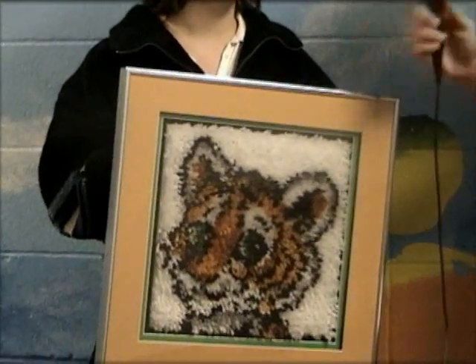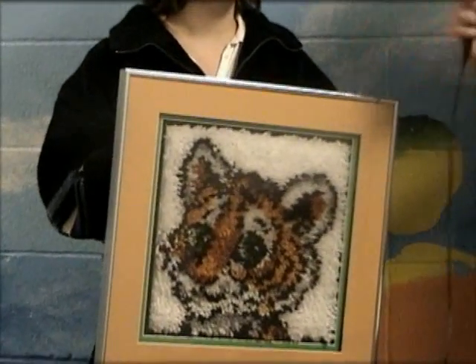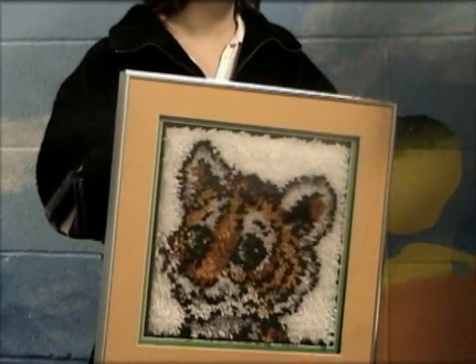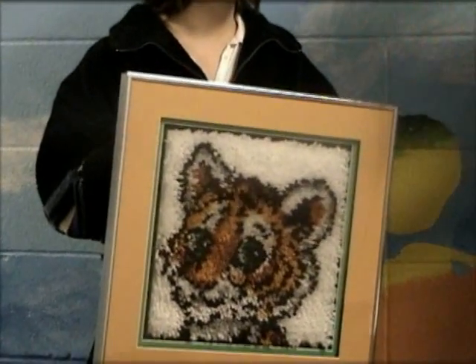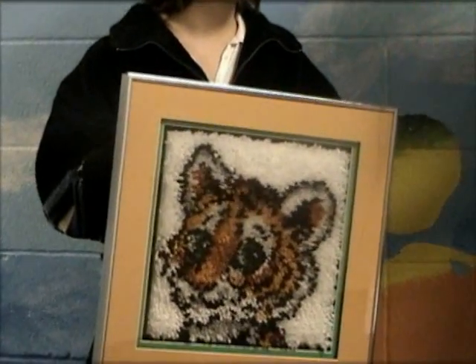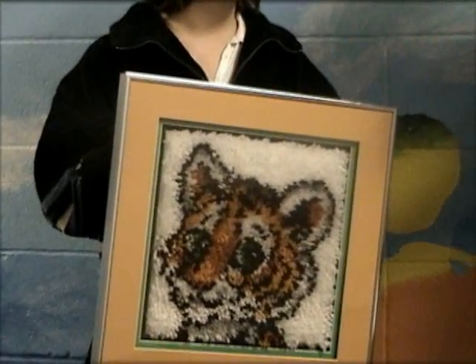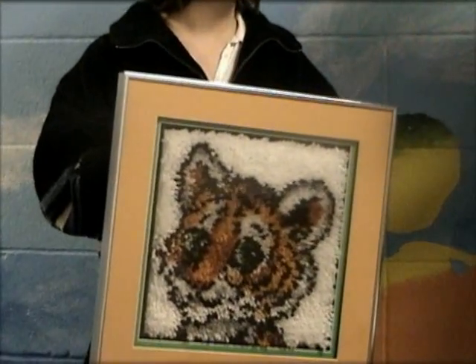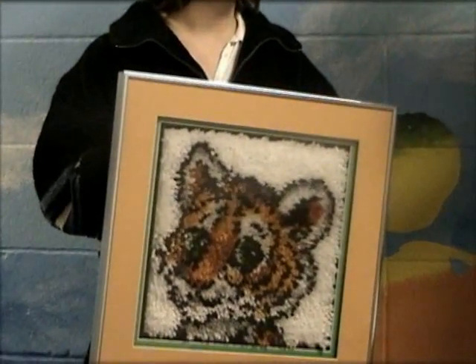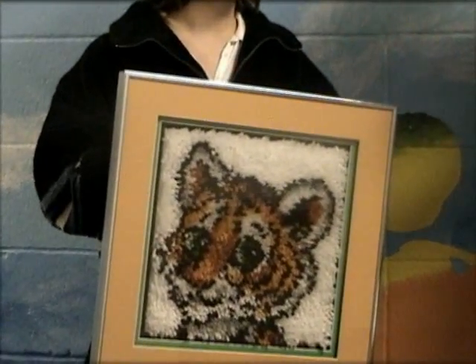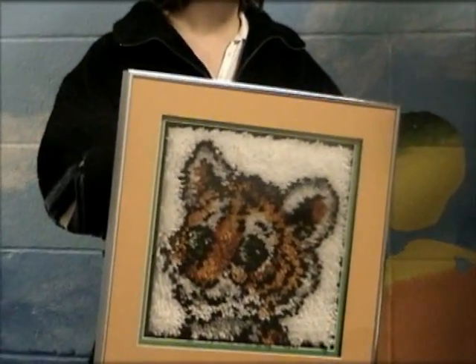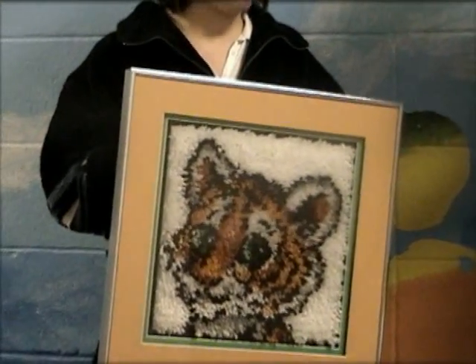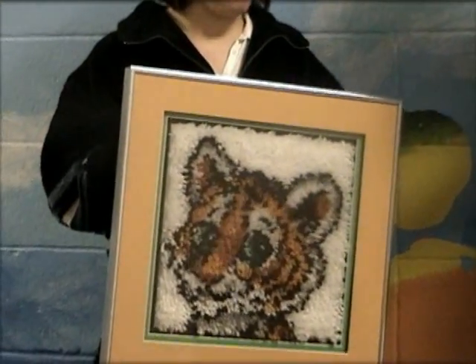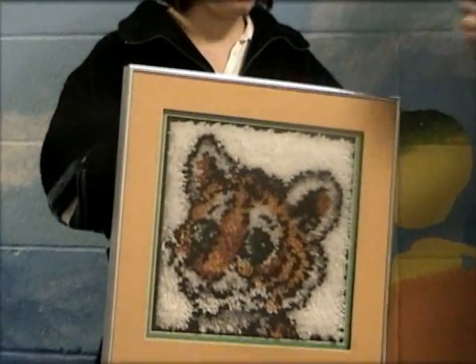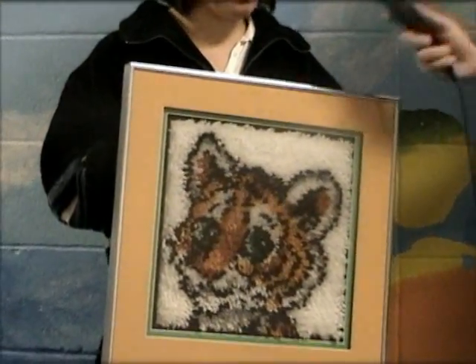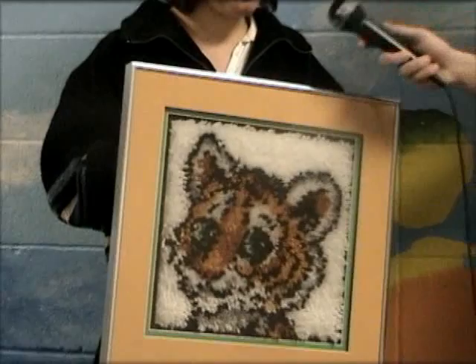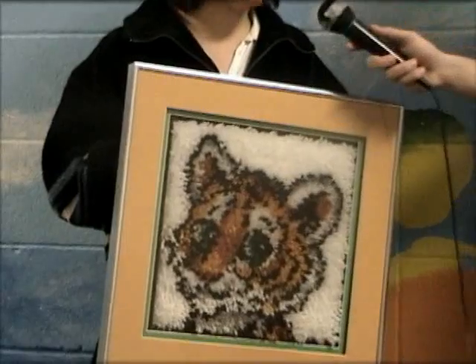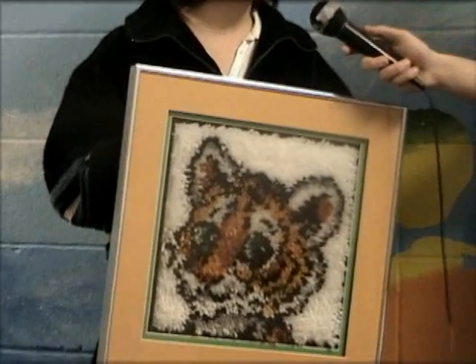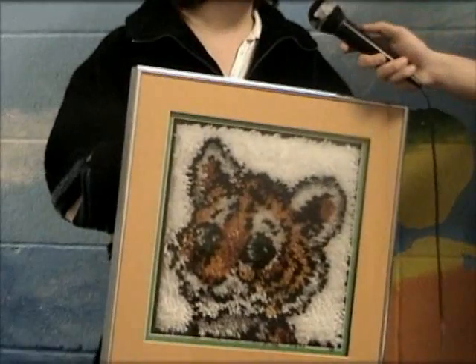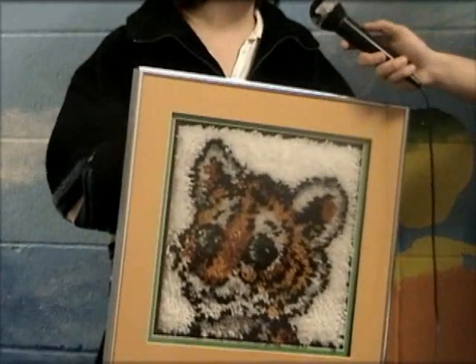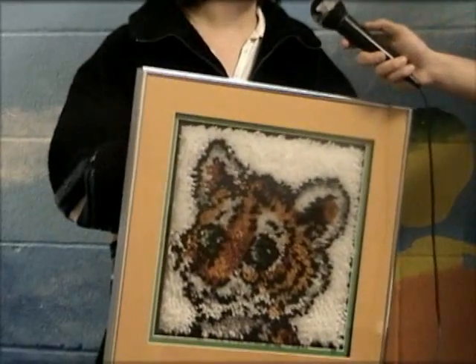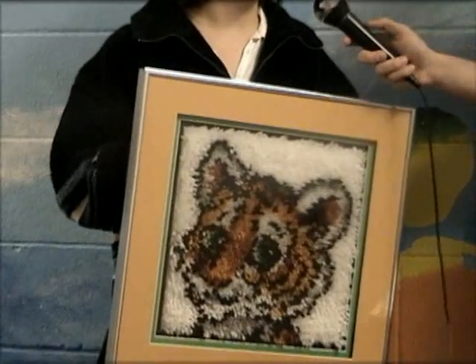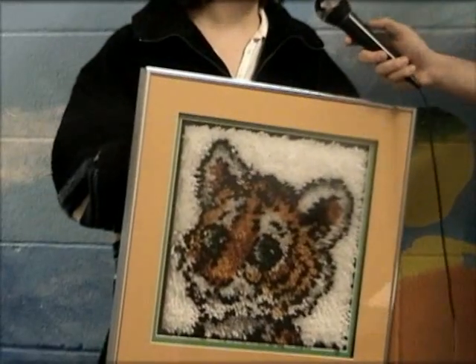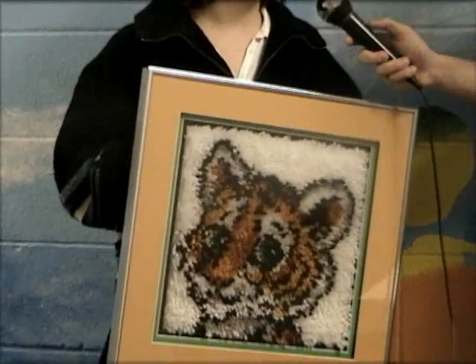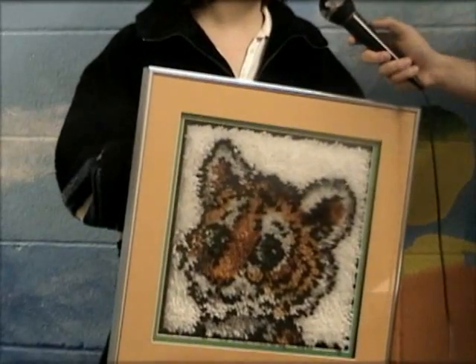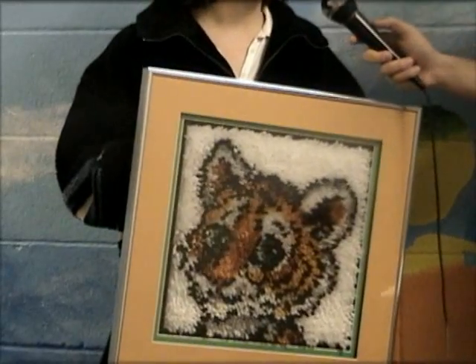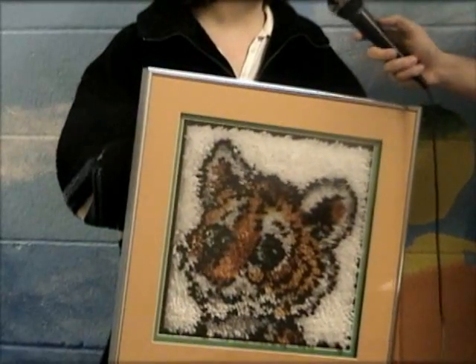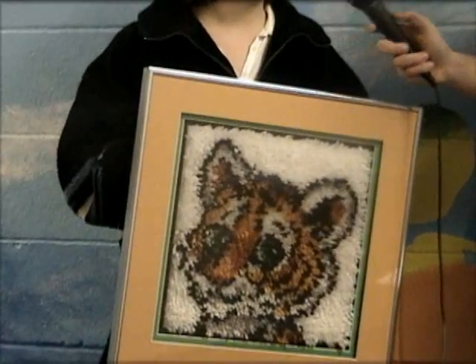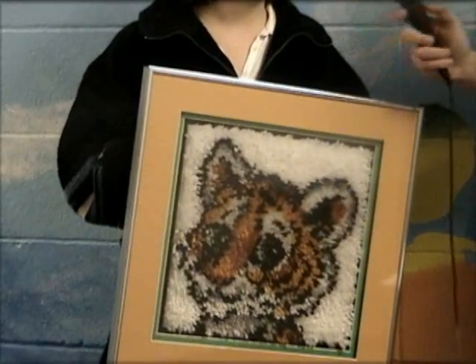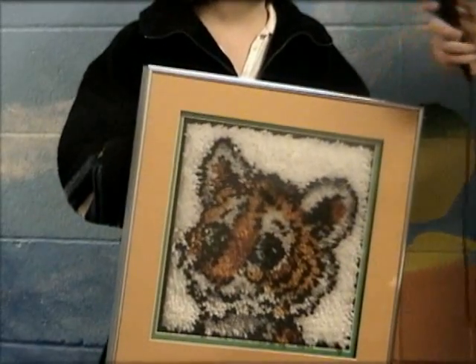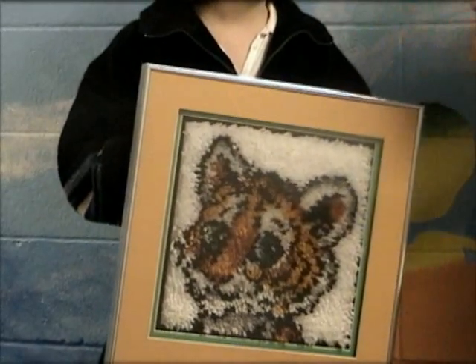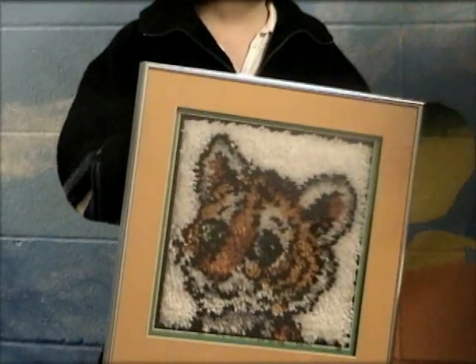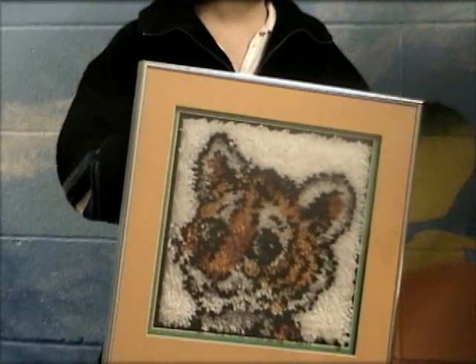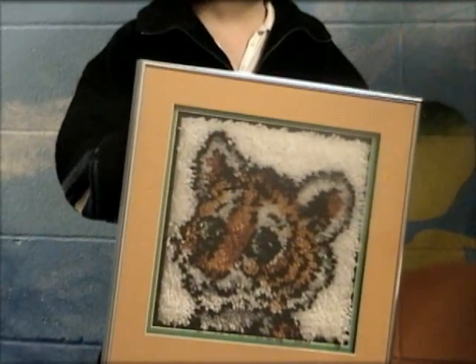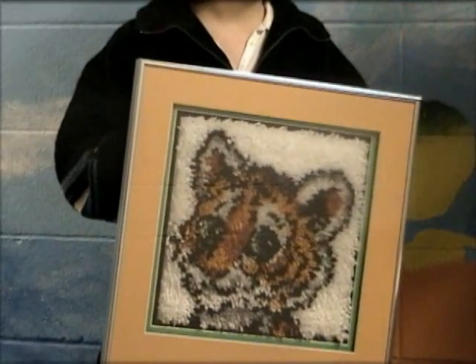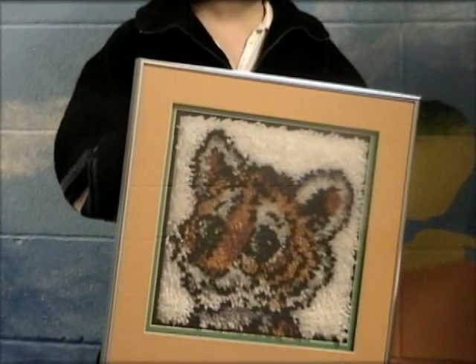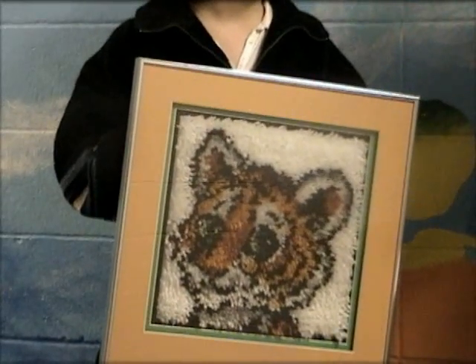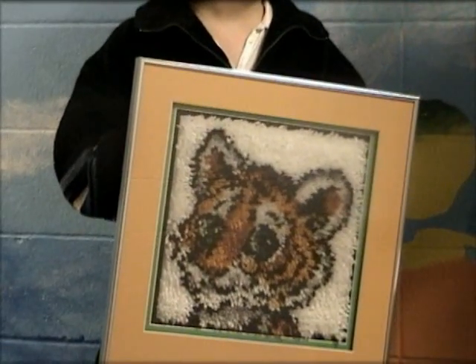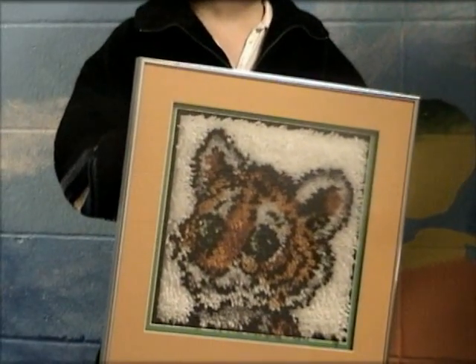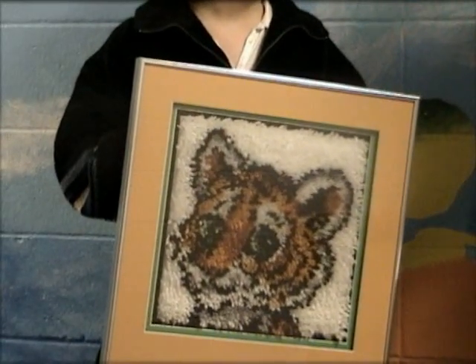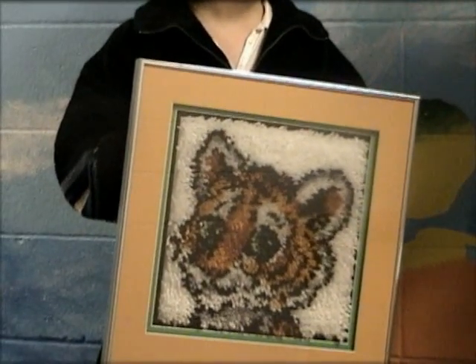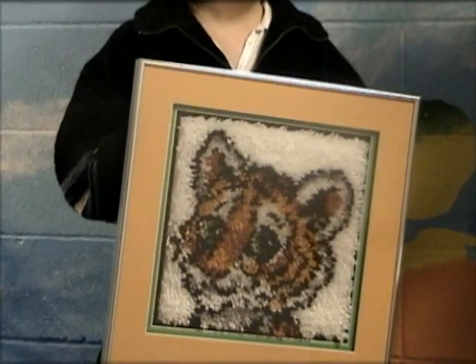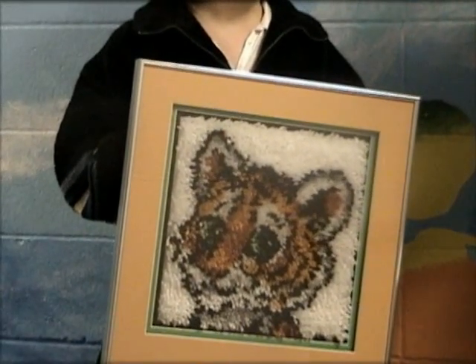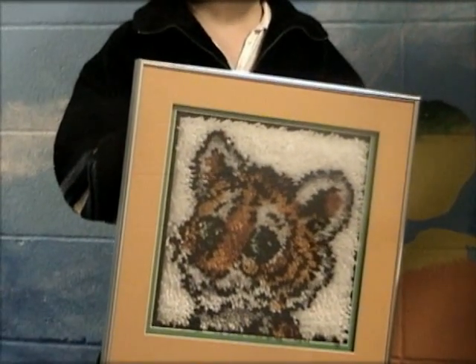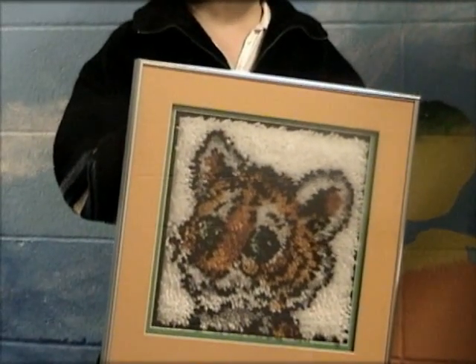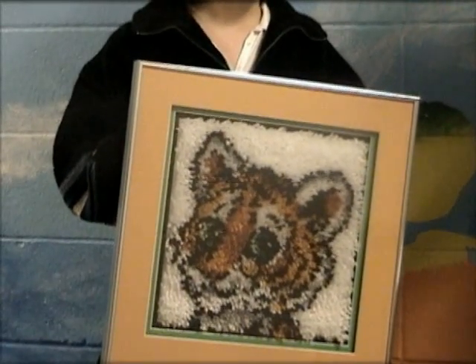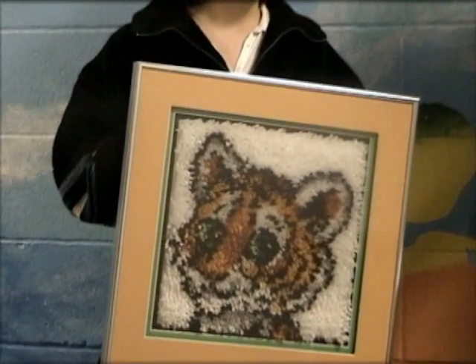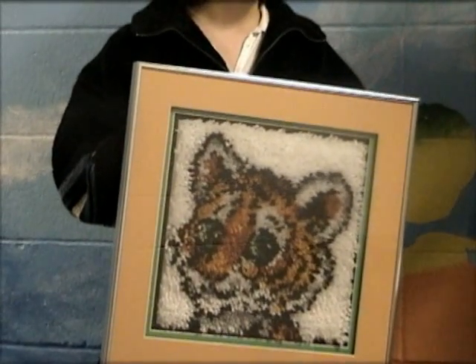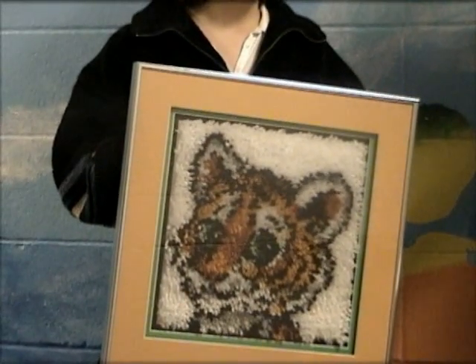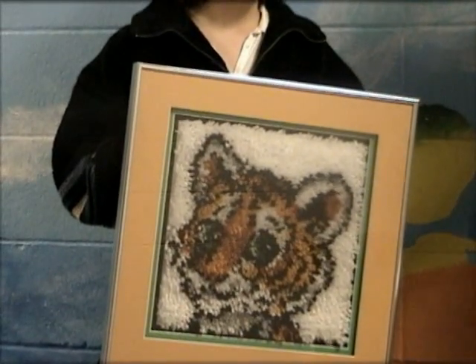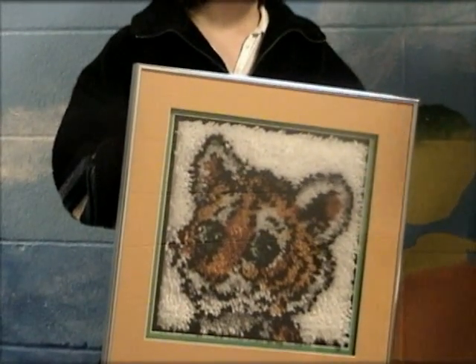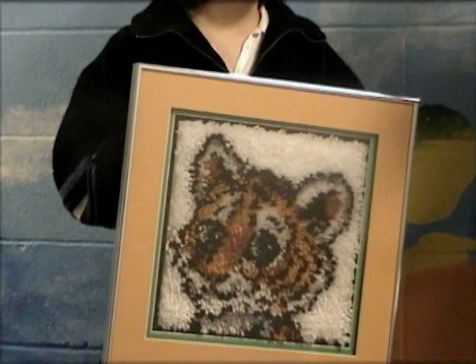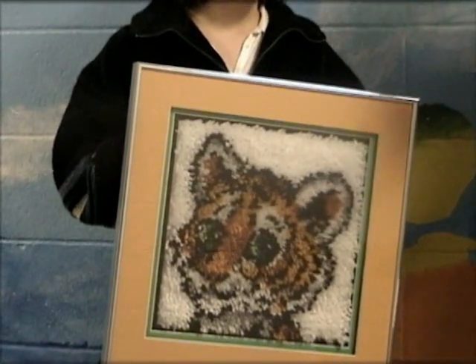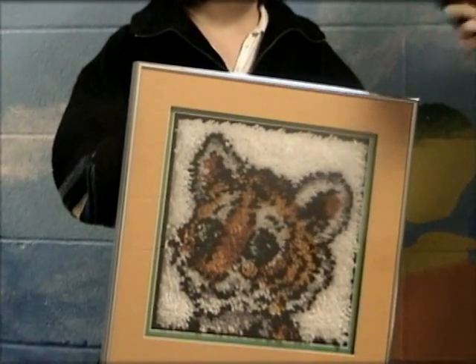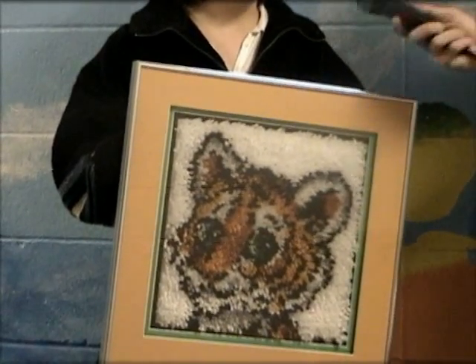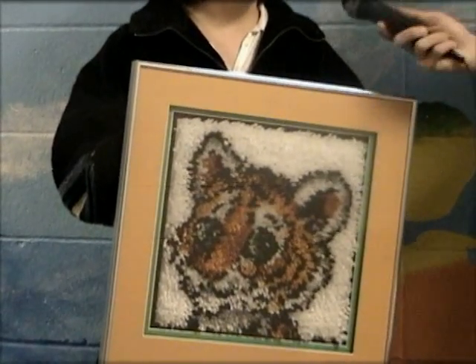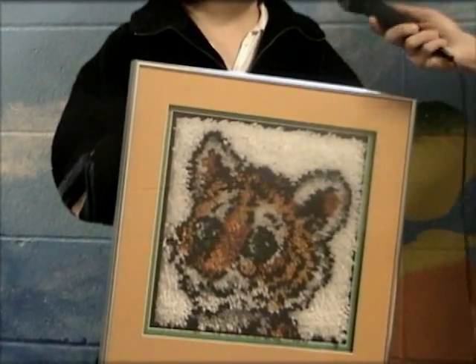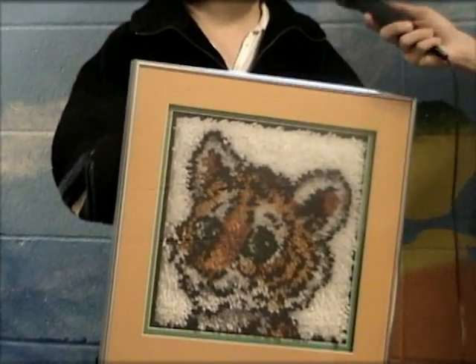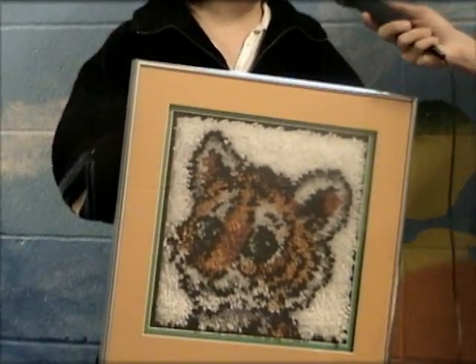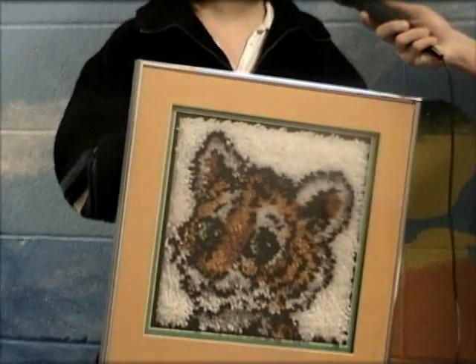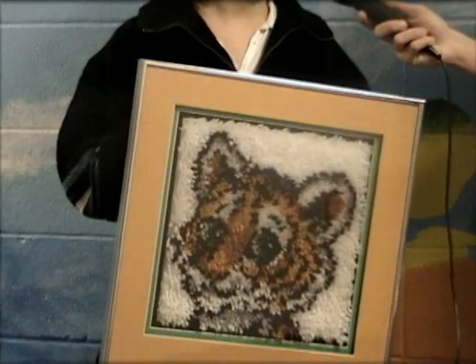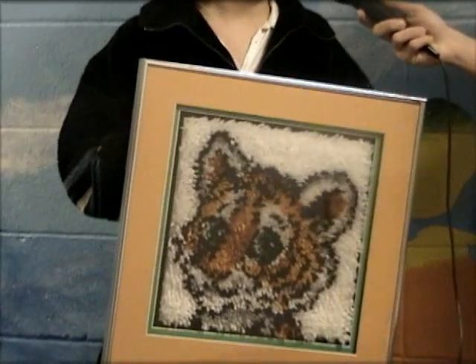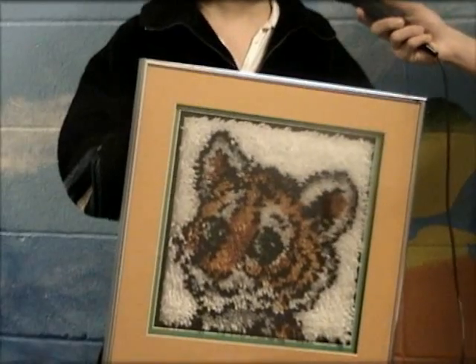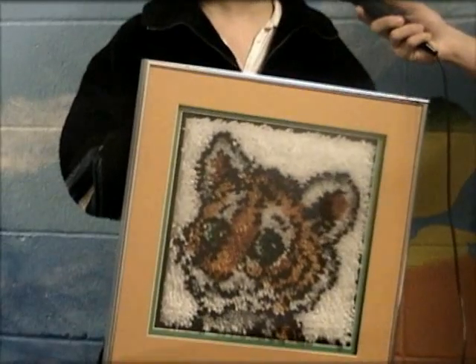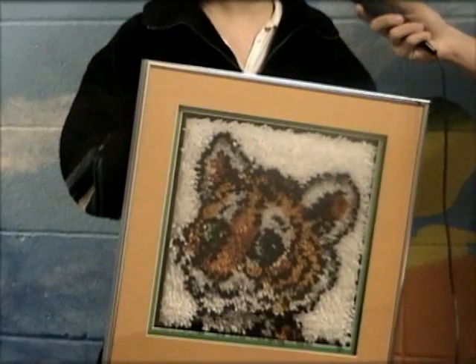How long did it take you to make that? About three months. What class are you taking right now that allowed you to make this? Fiber Arts, Ms. Berg's.